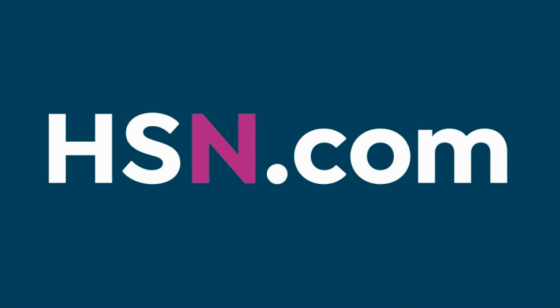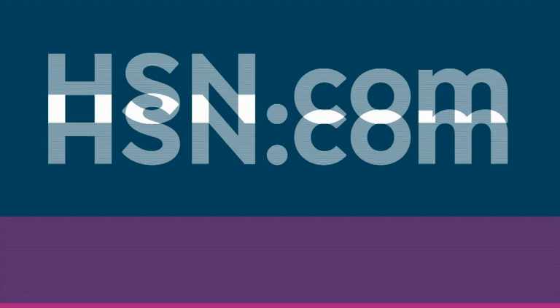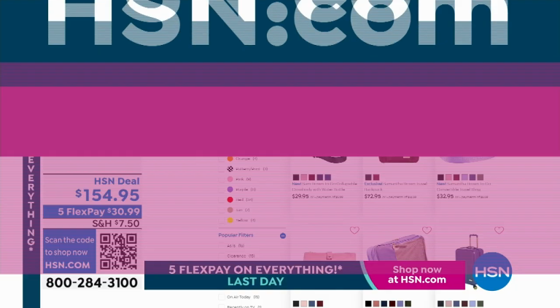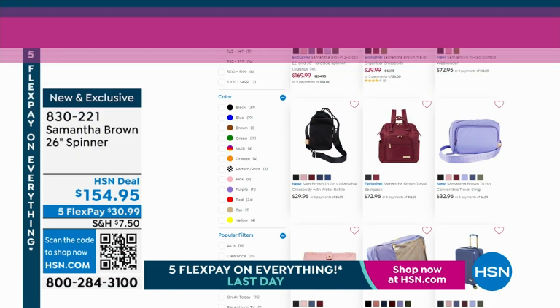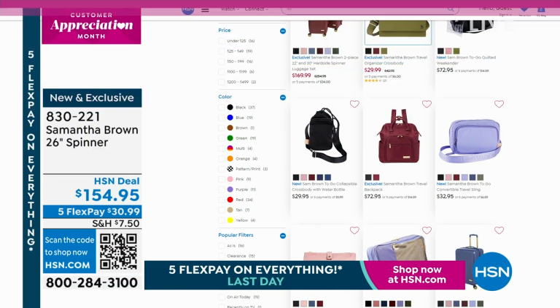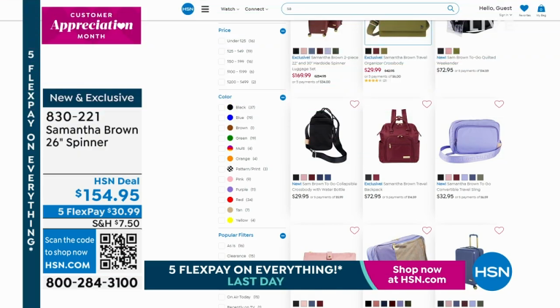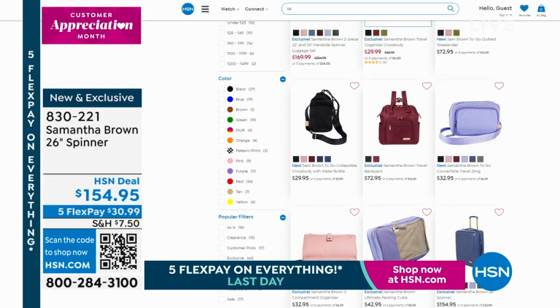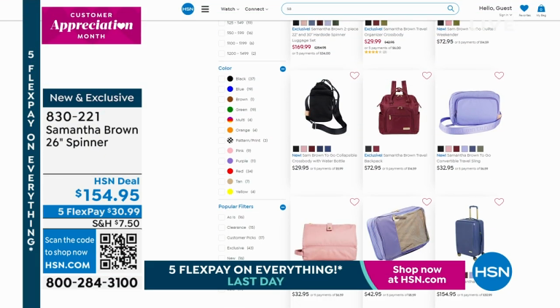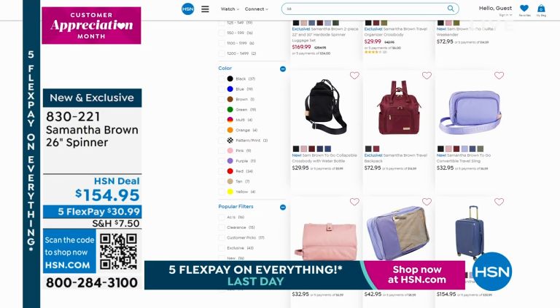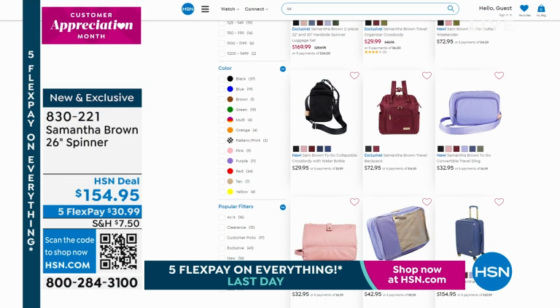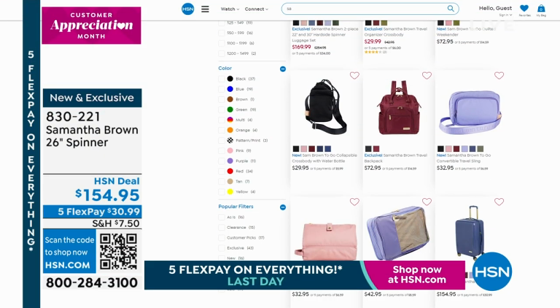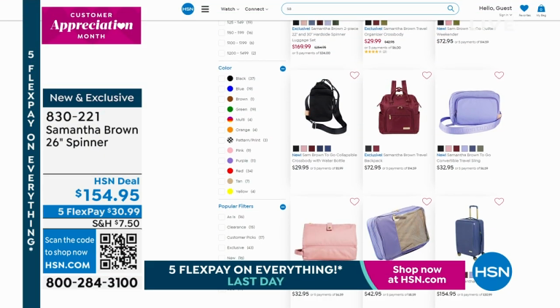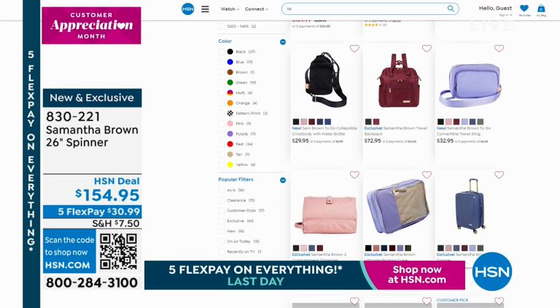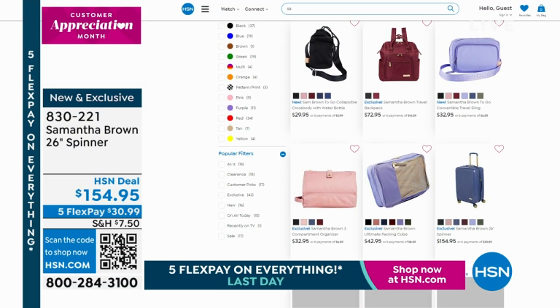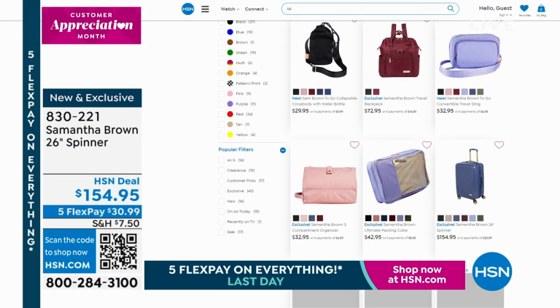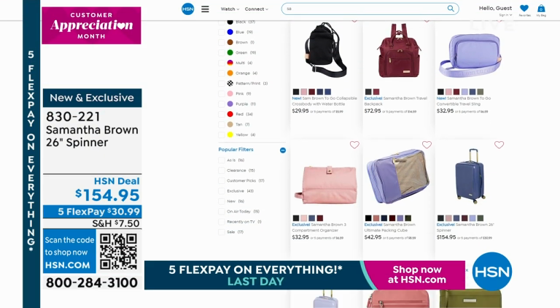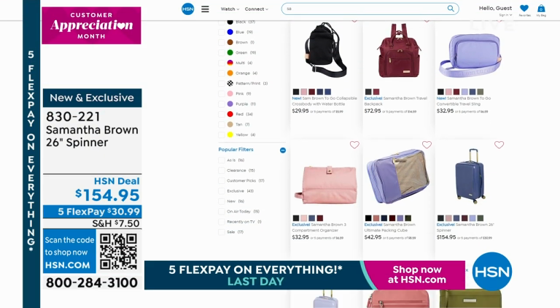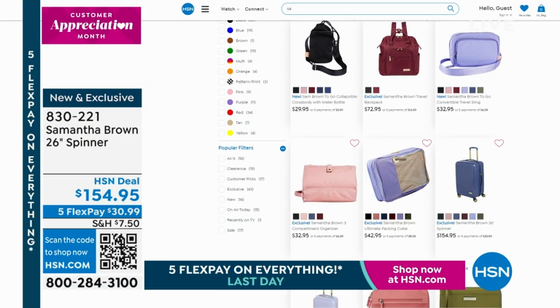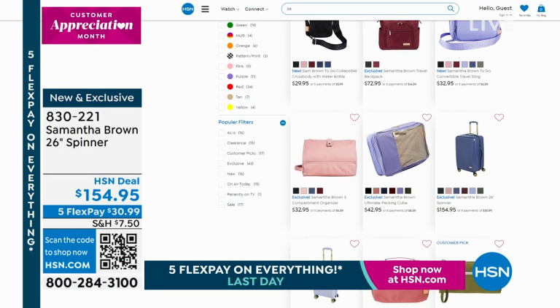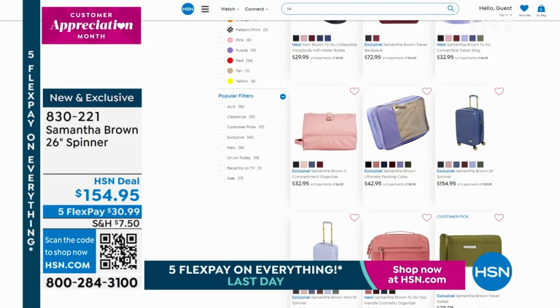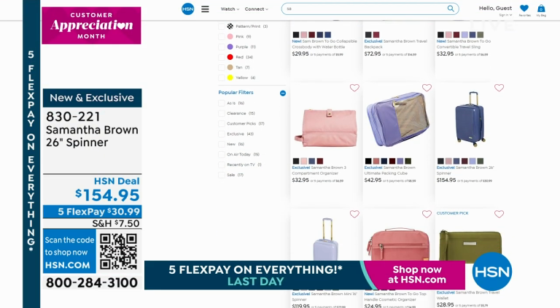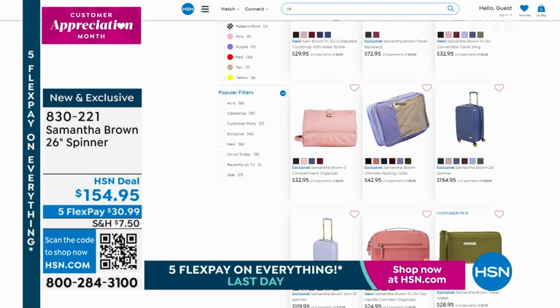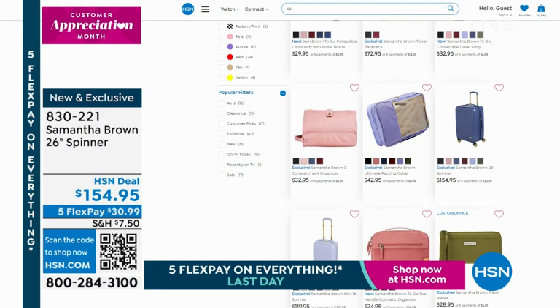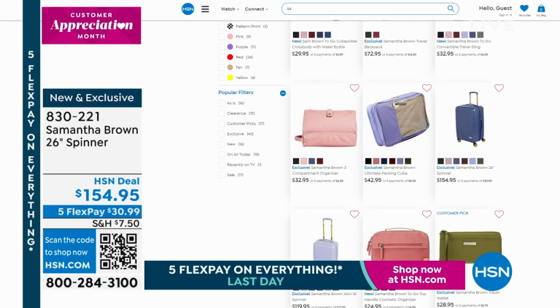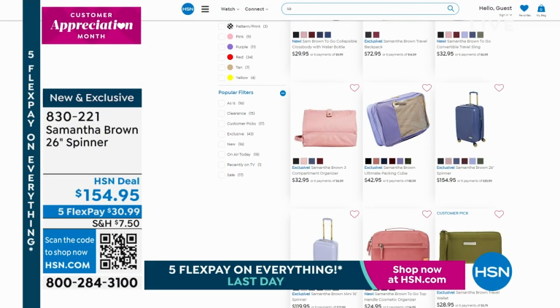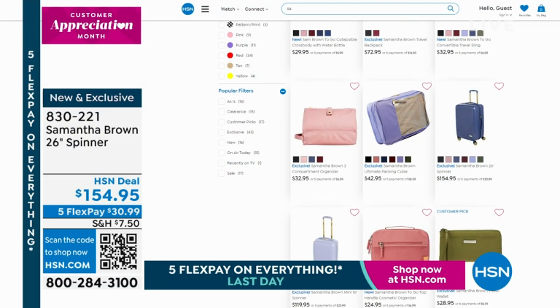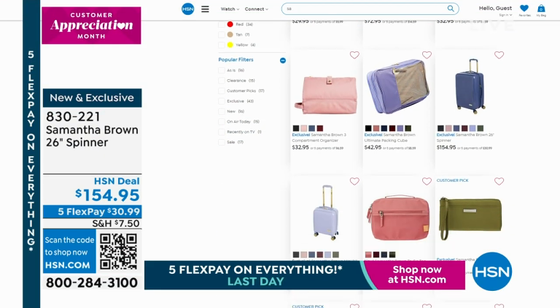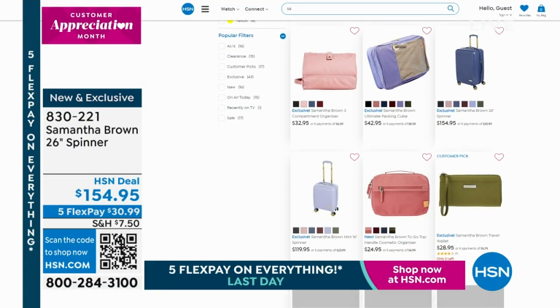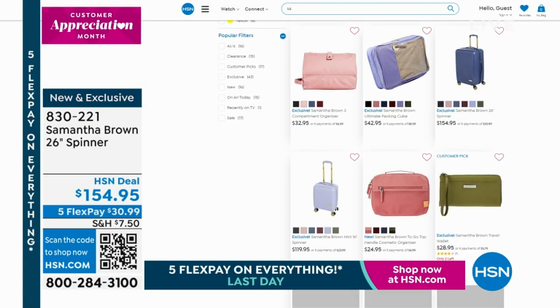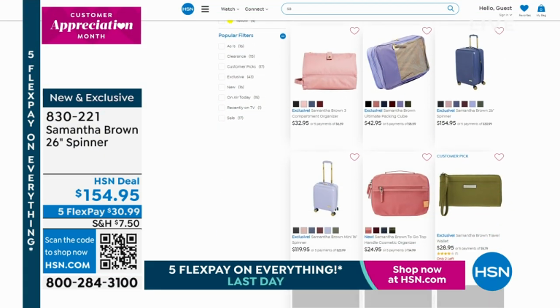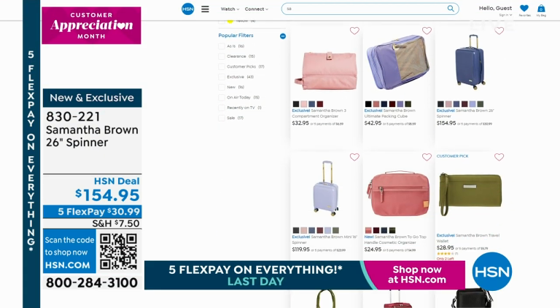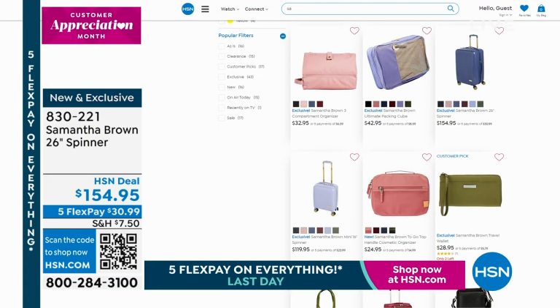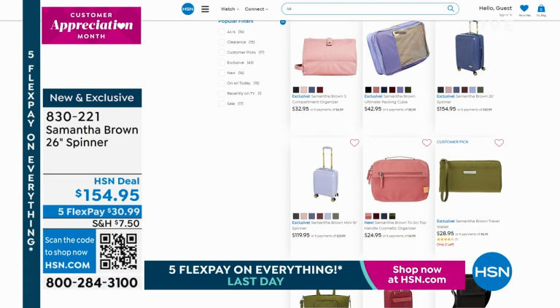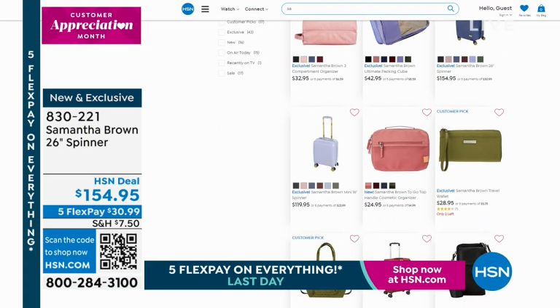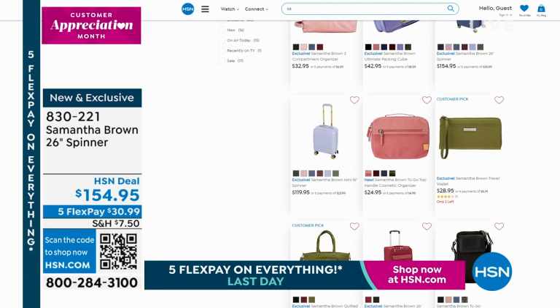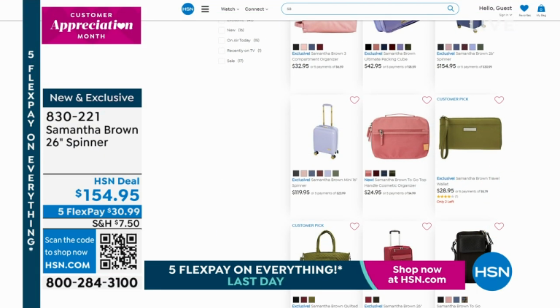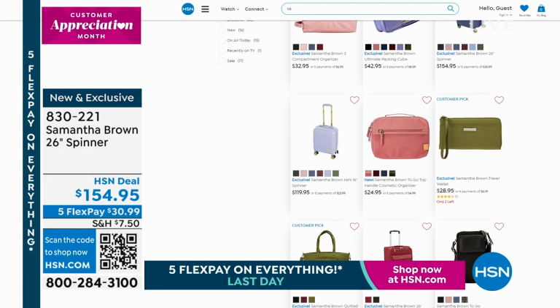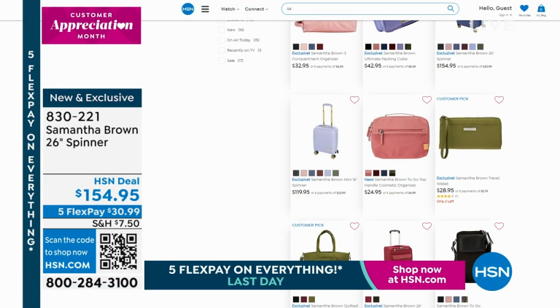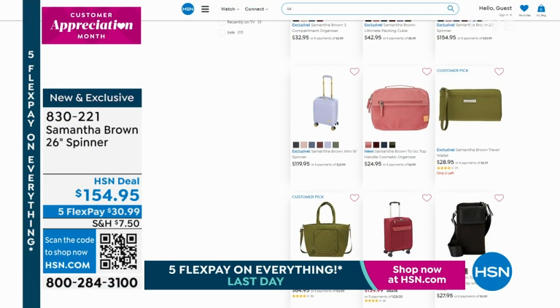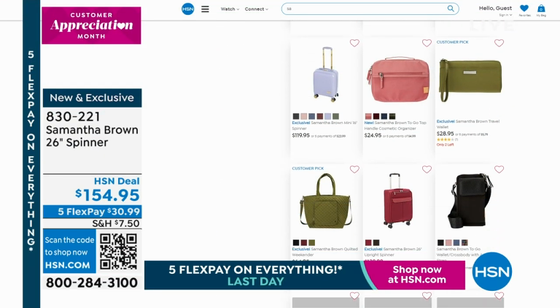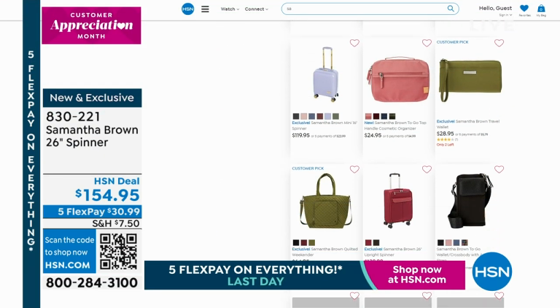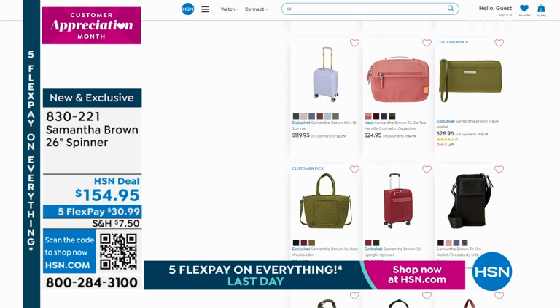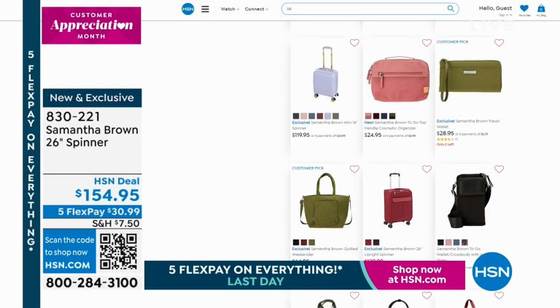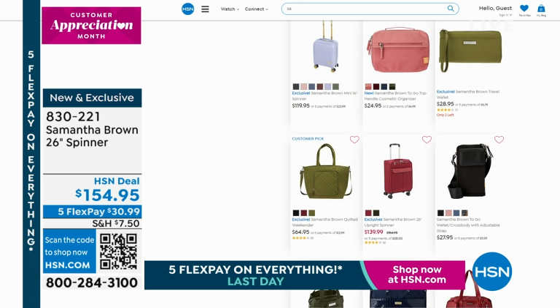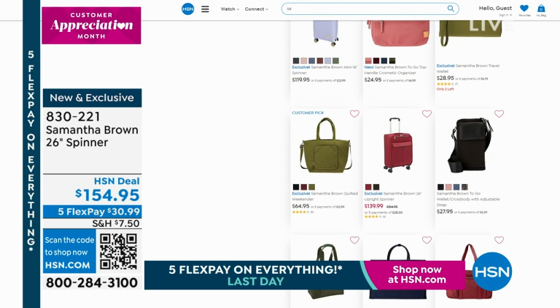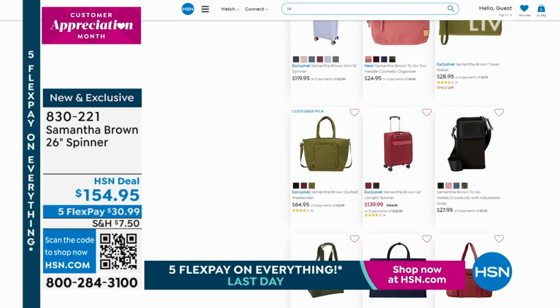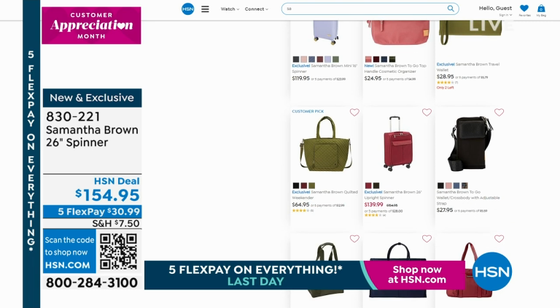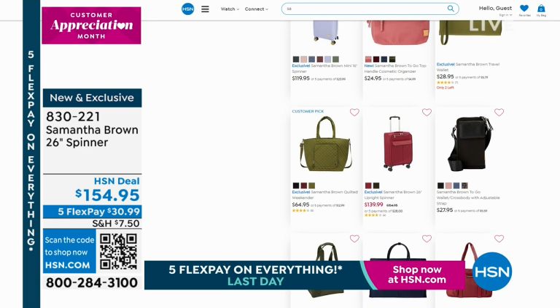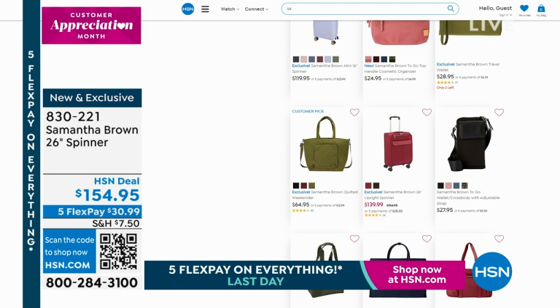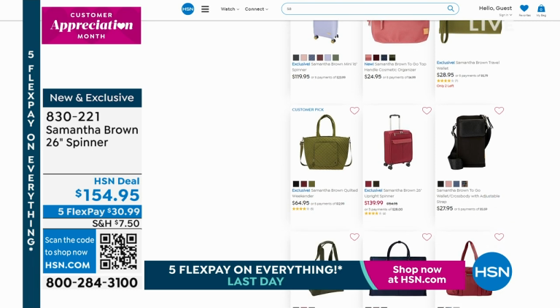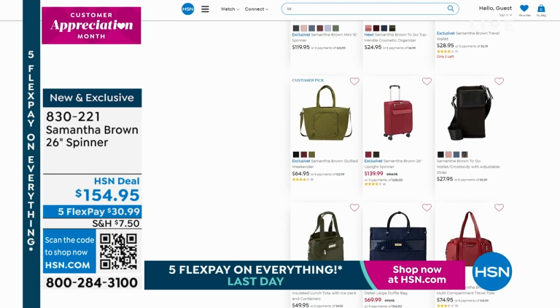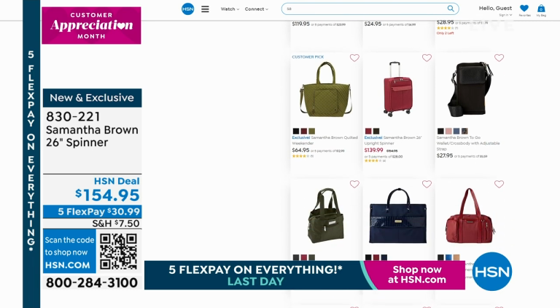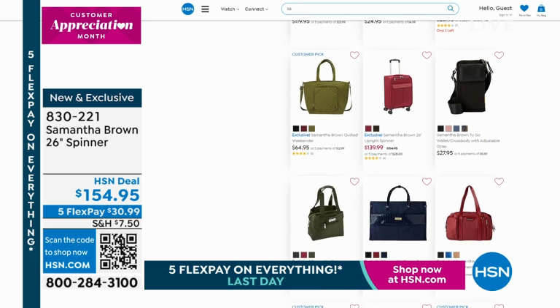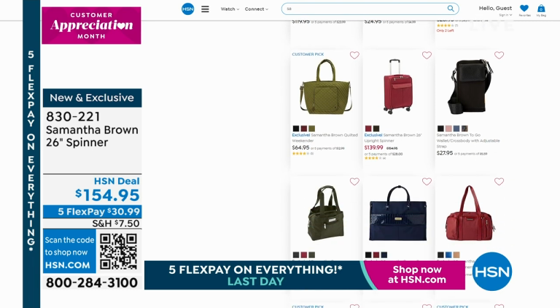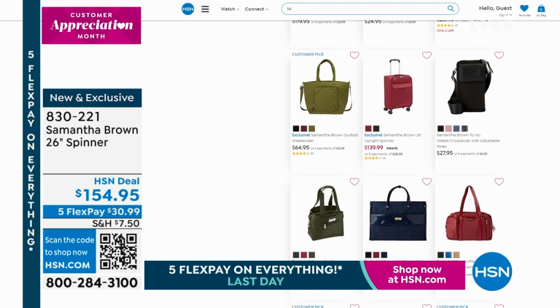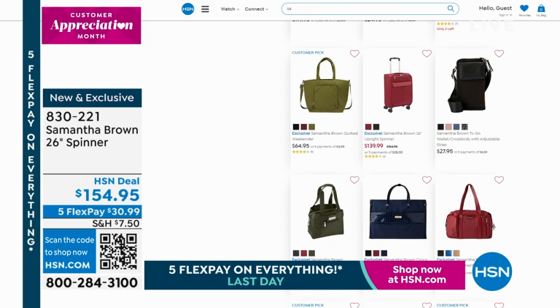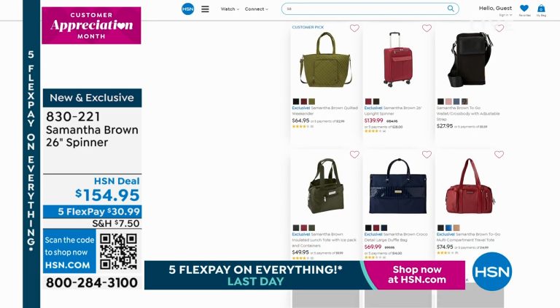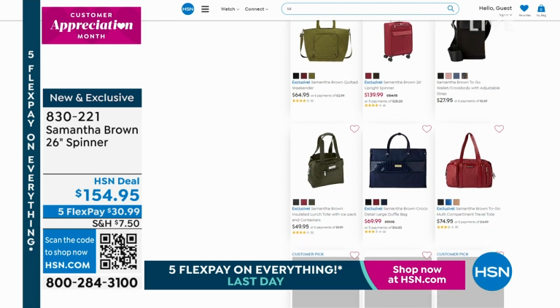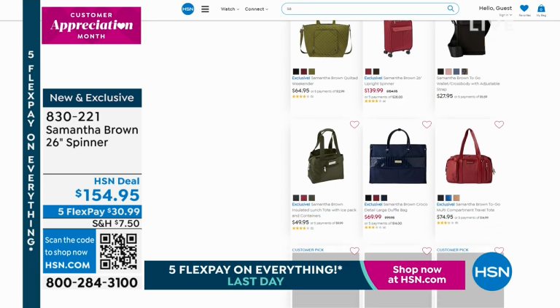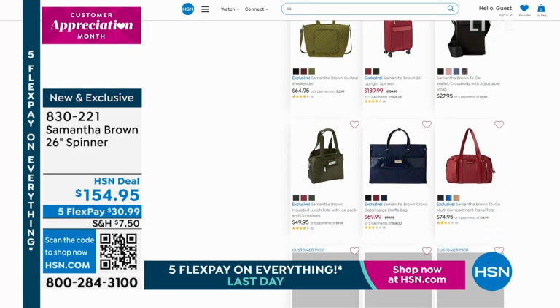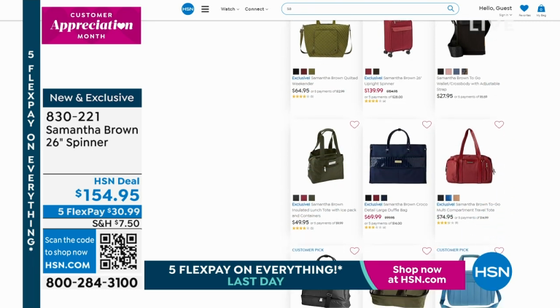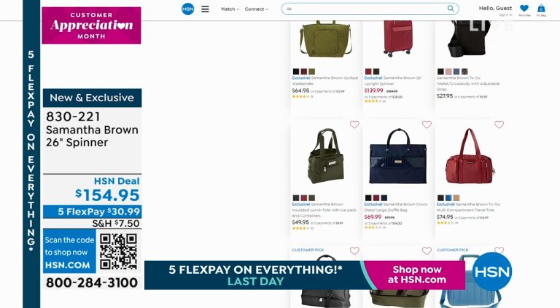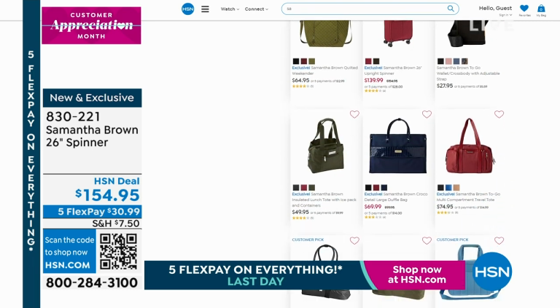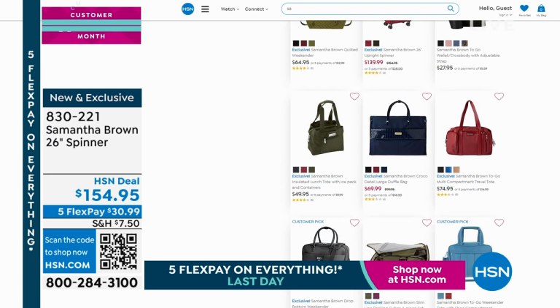People love it, so check that out on hsn.com for sure and get all the scoop, and you can see exactly all the new pieces as well.